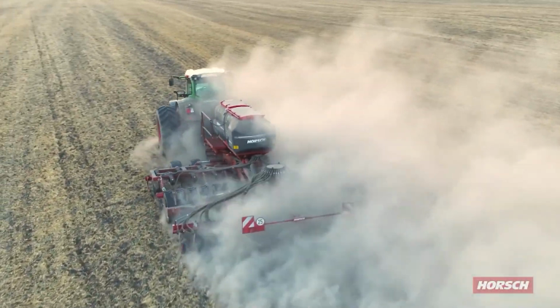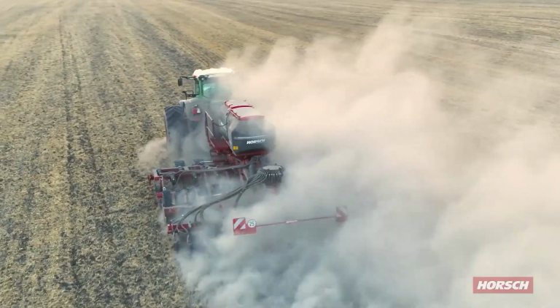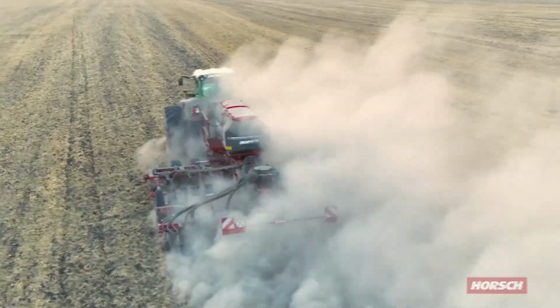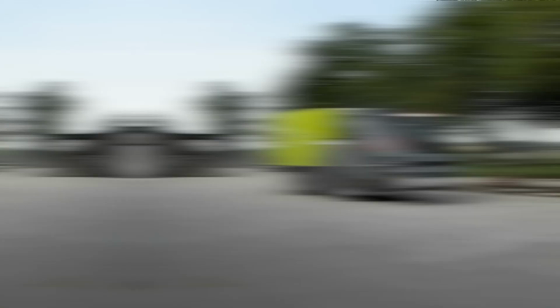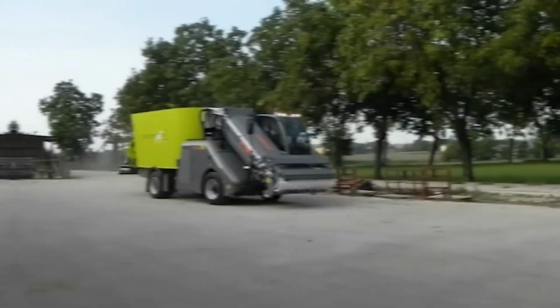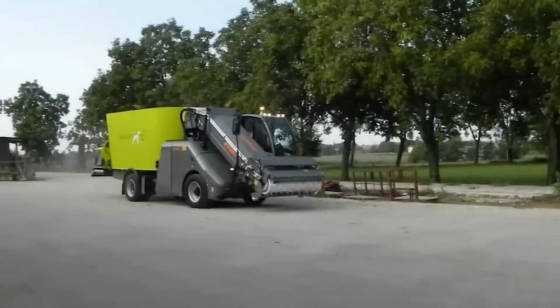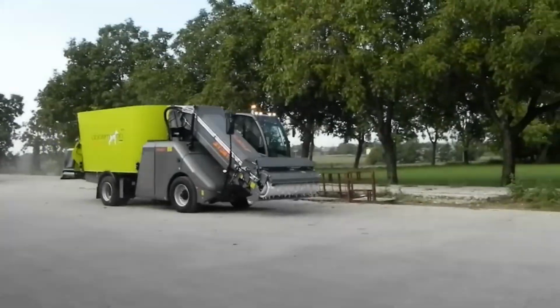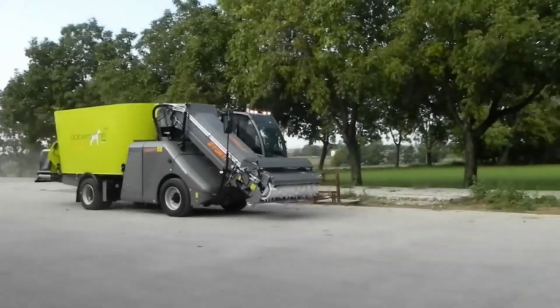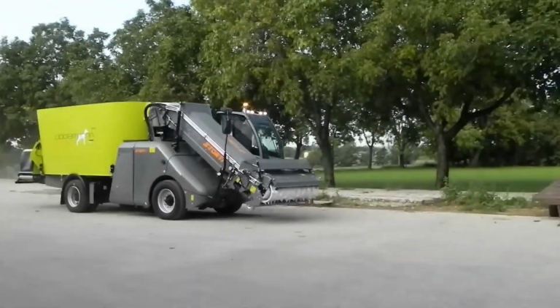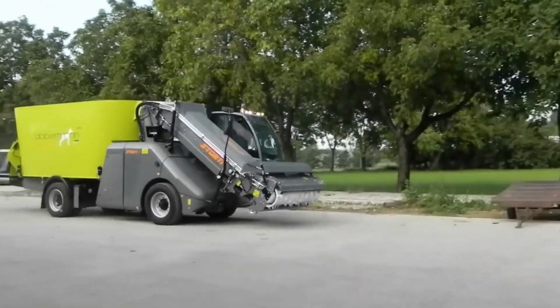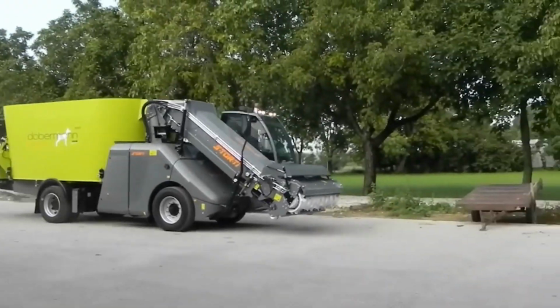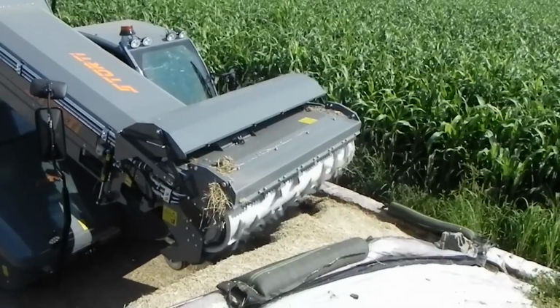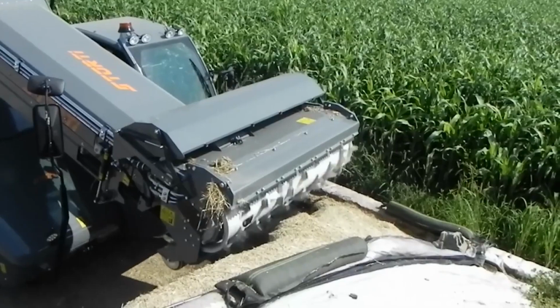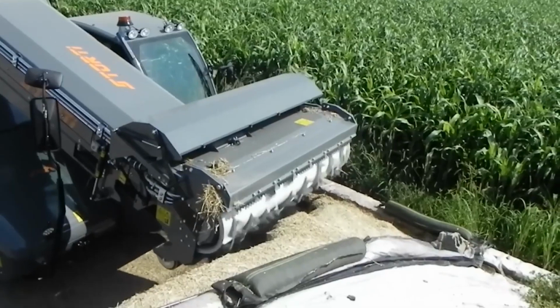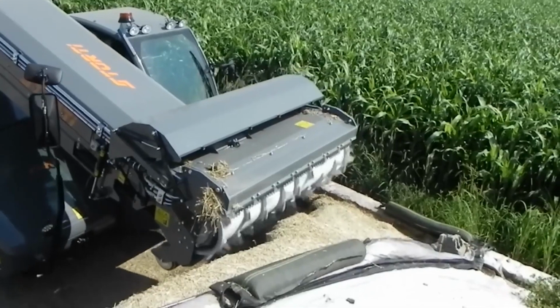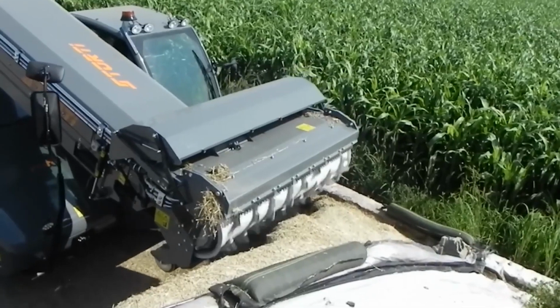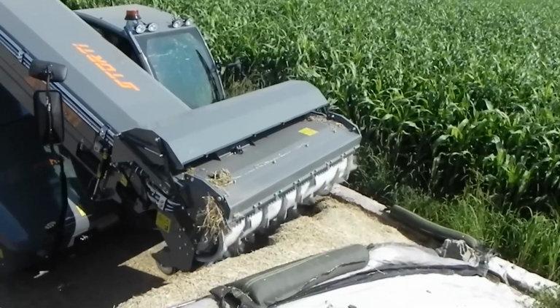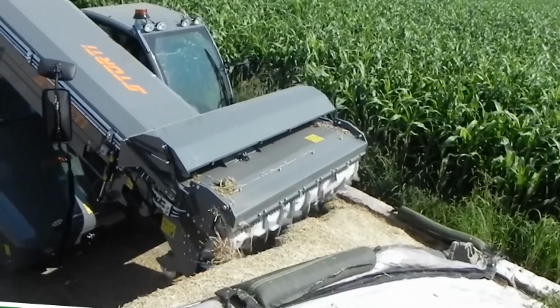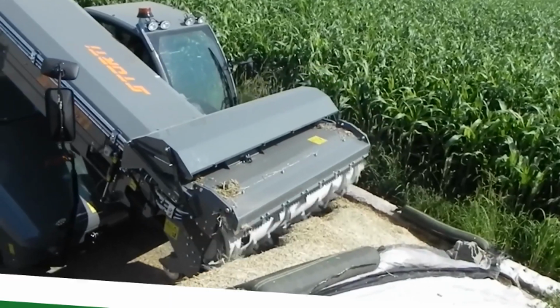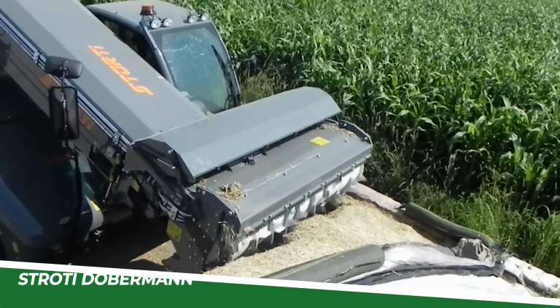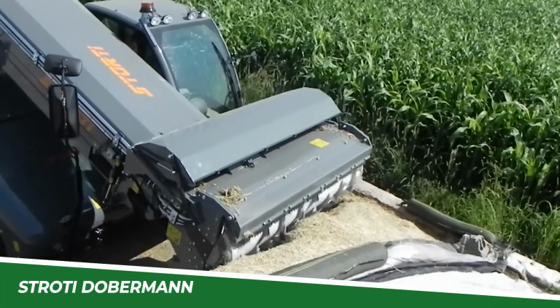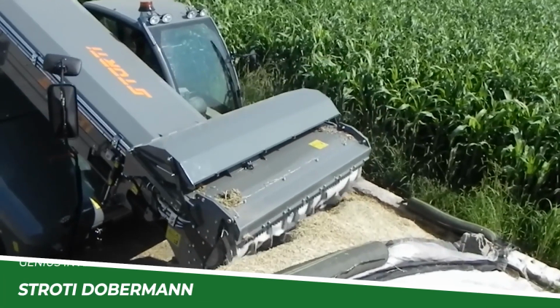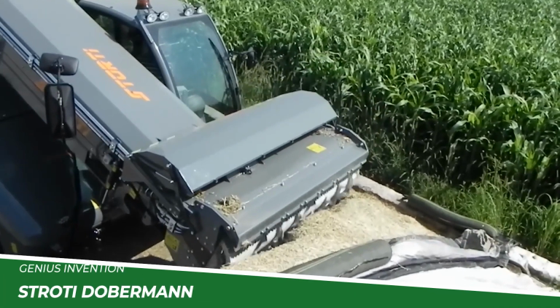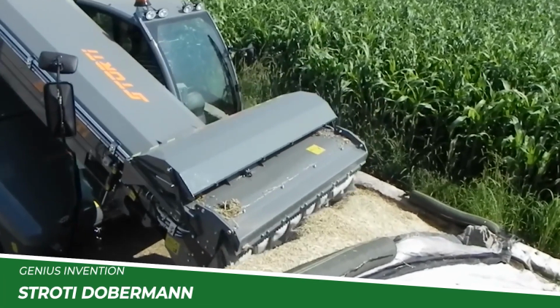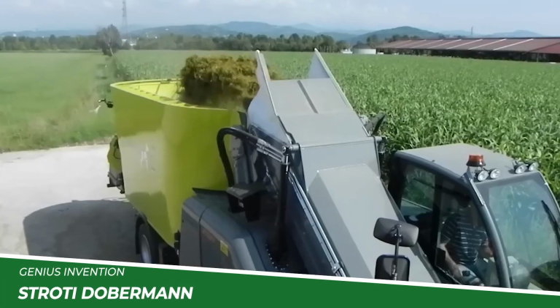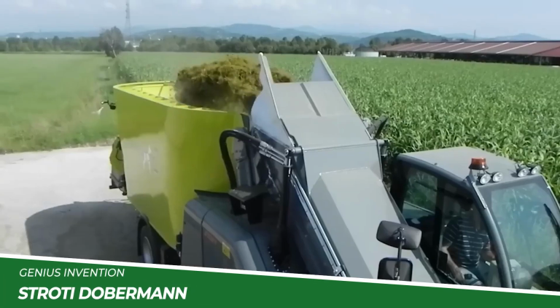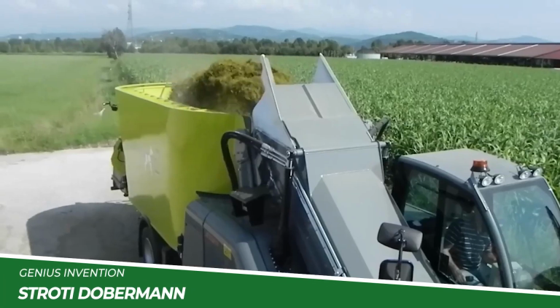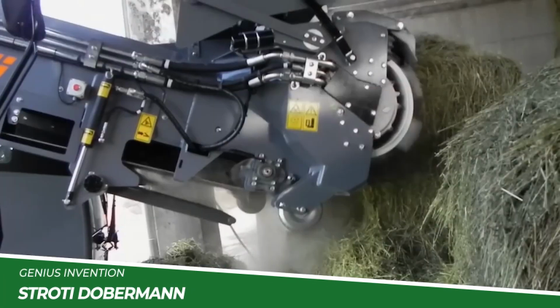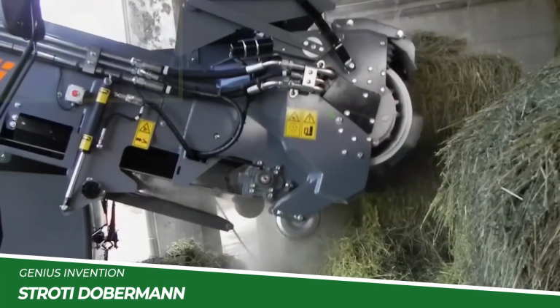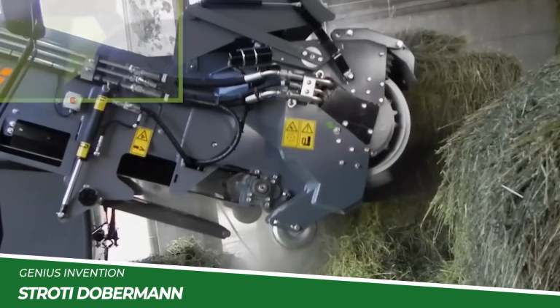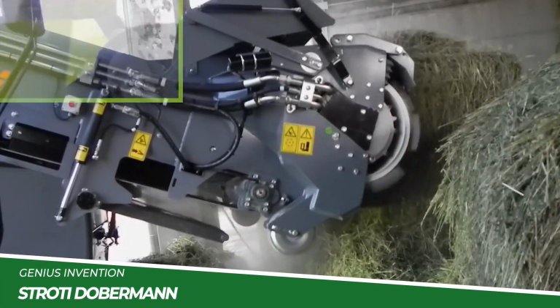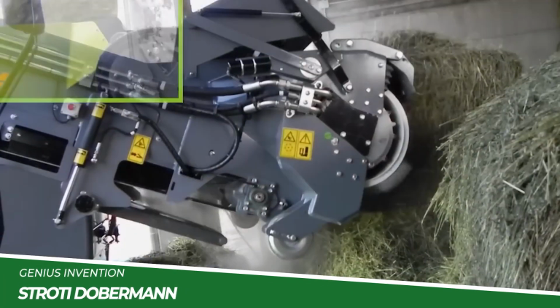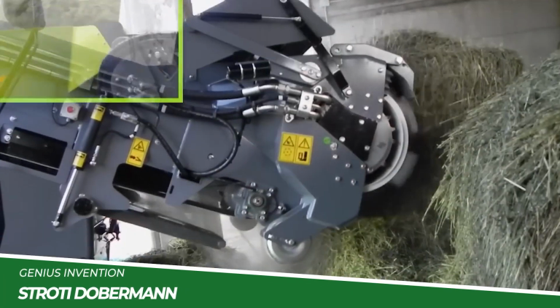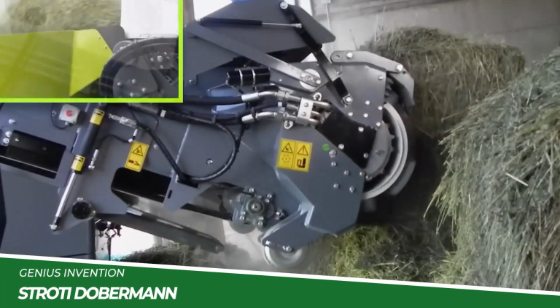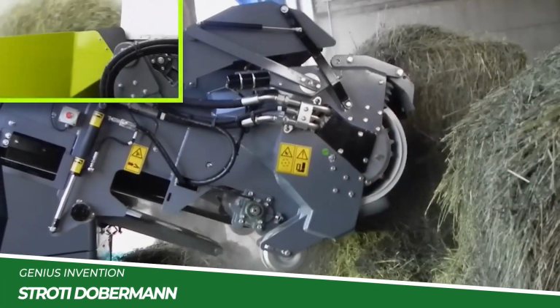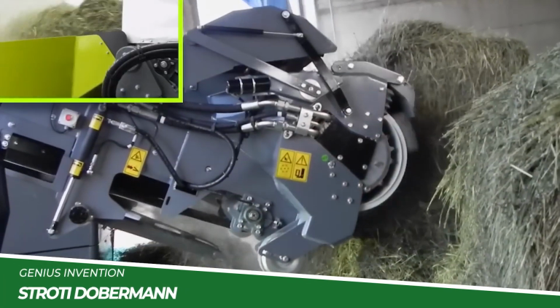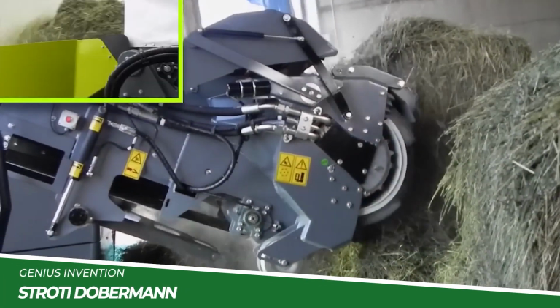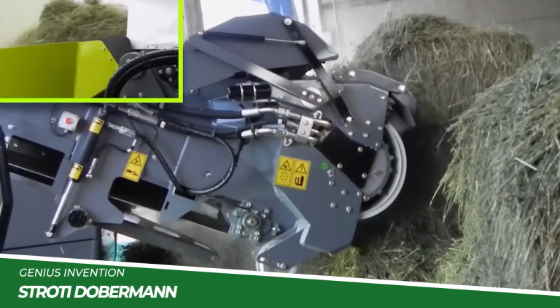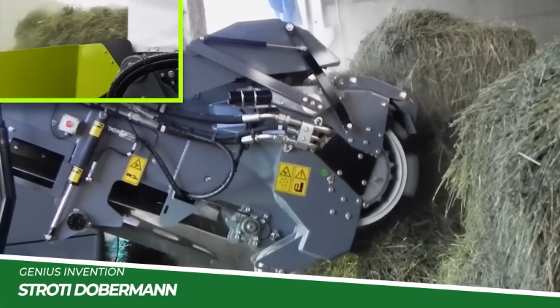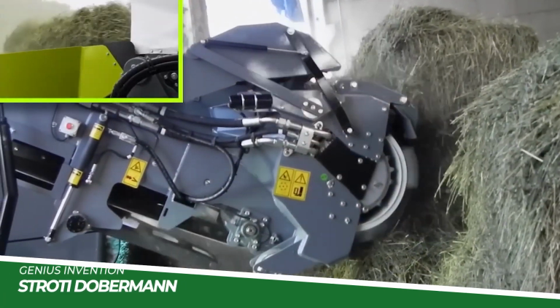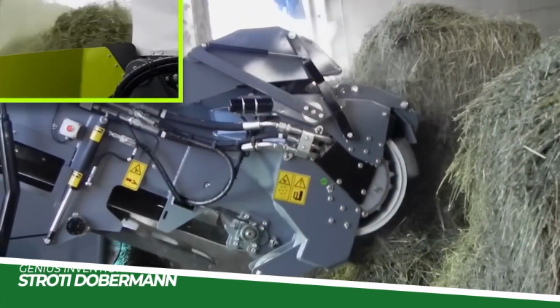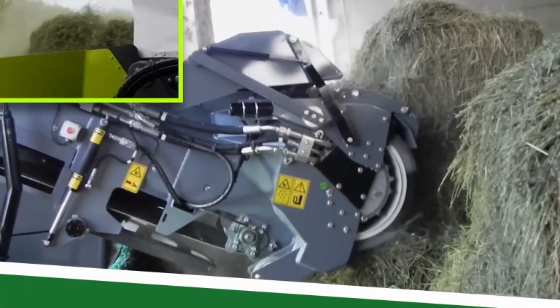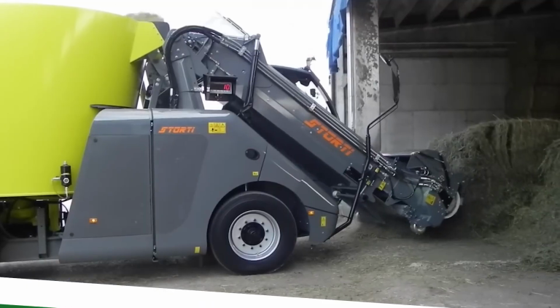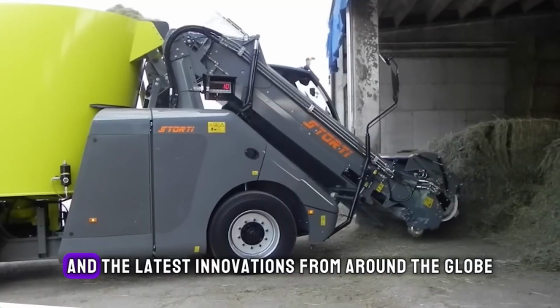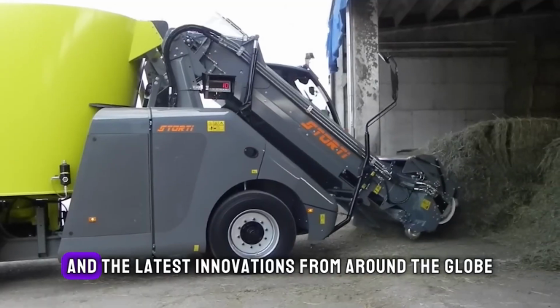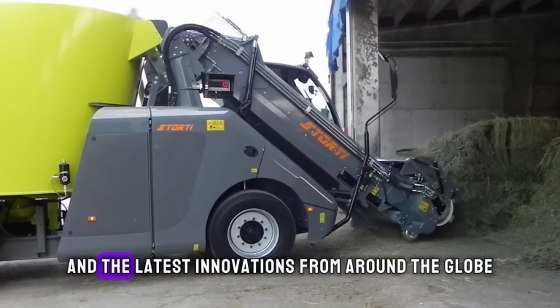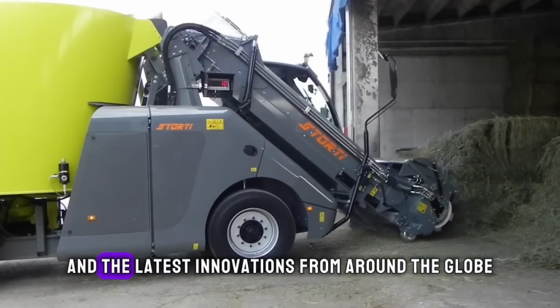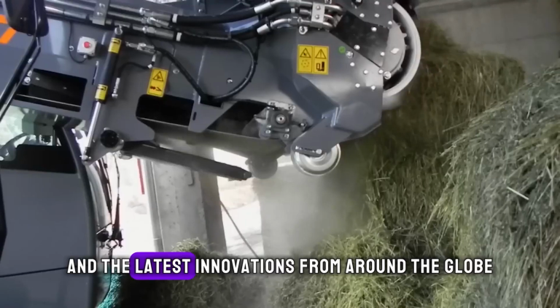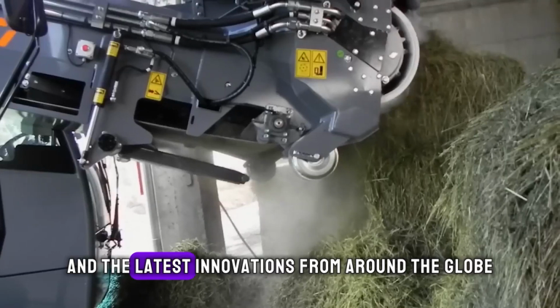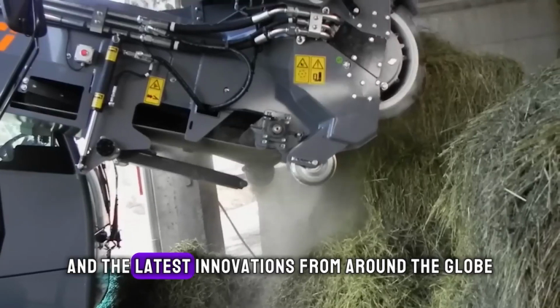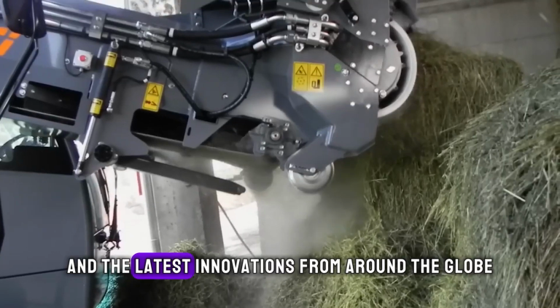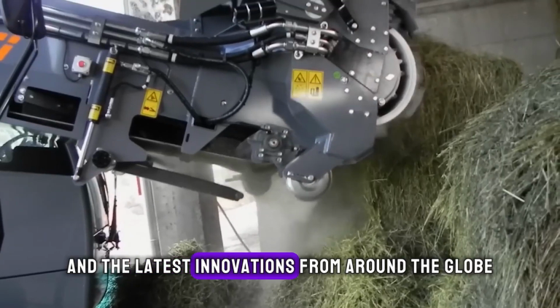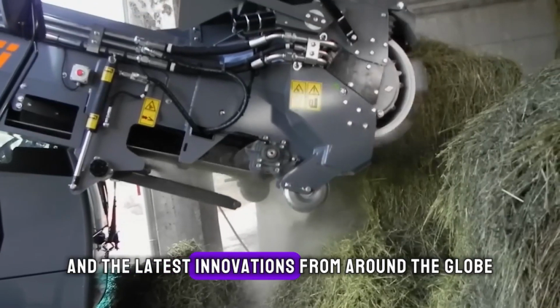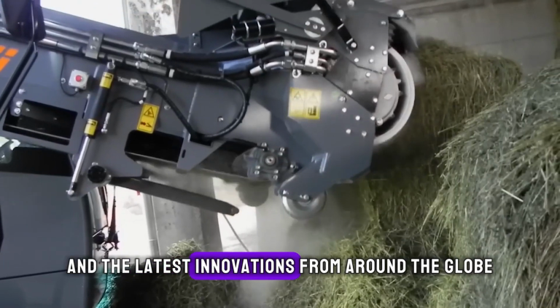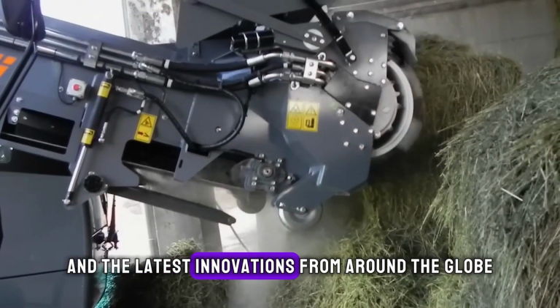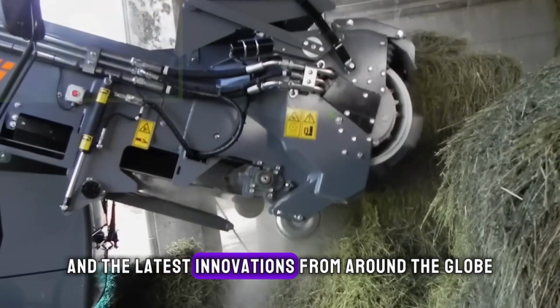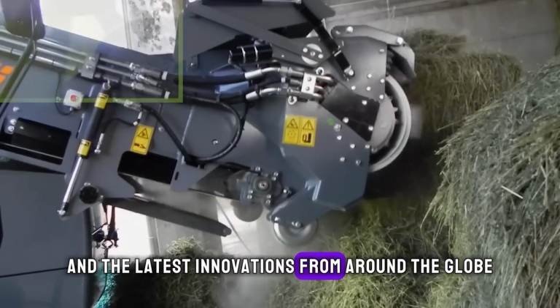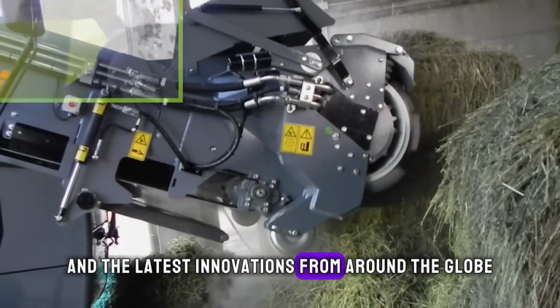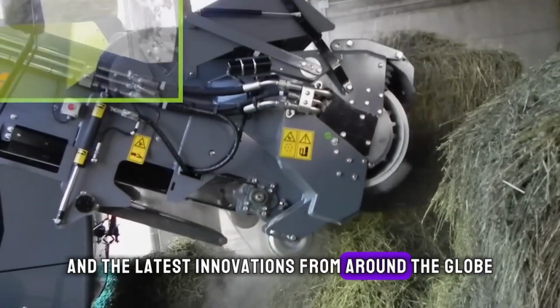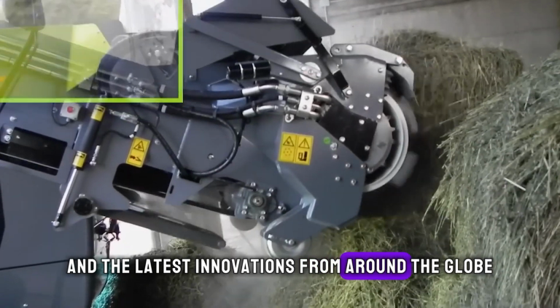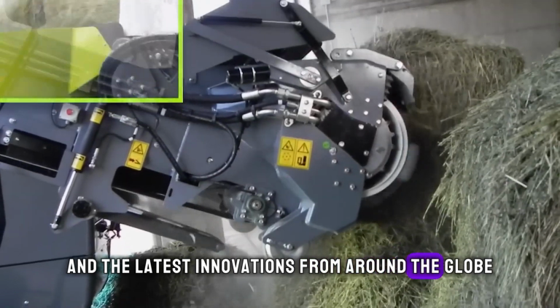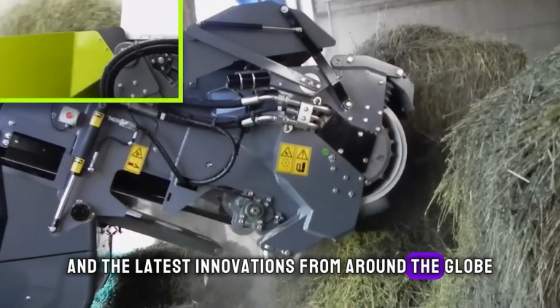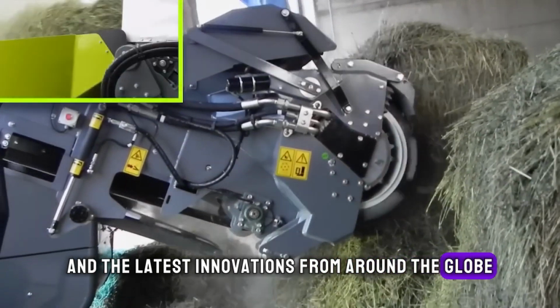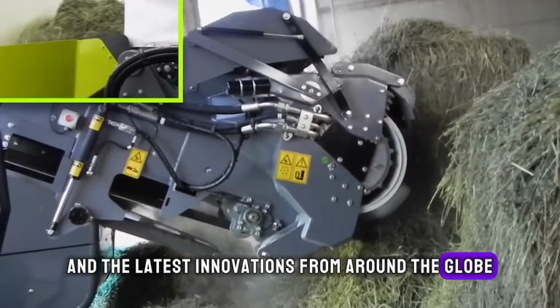Welcome to Genius Inventions, where we explore groundbreaking heavy machinery and the latest innovations from around the globe.